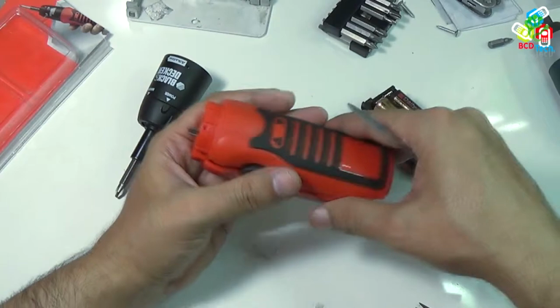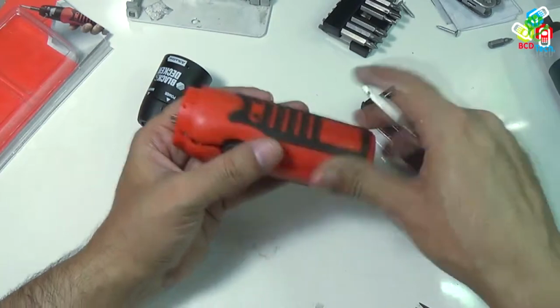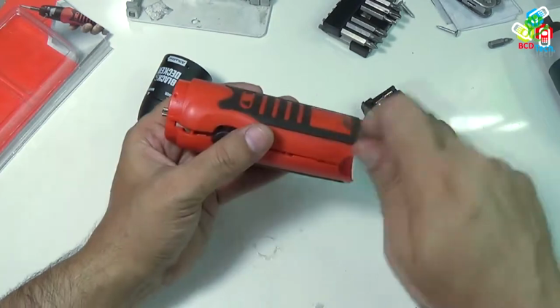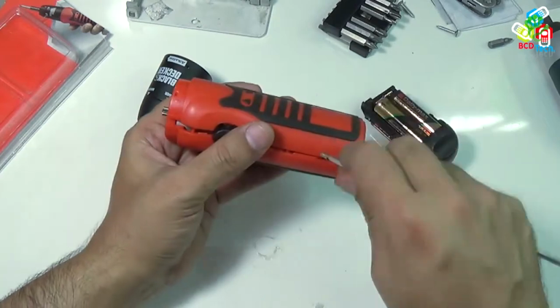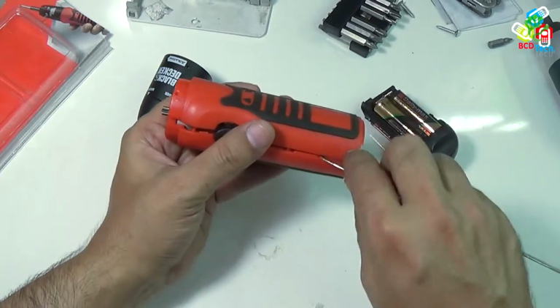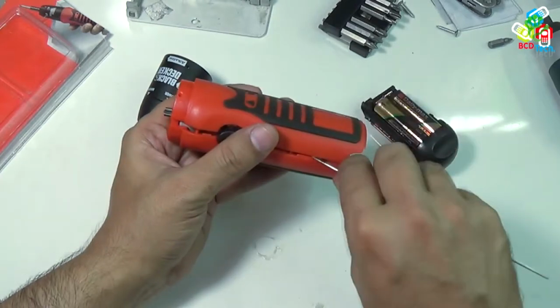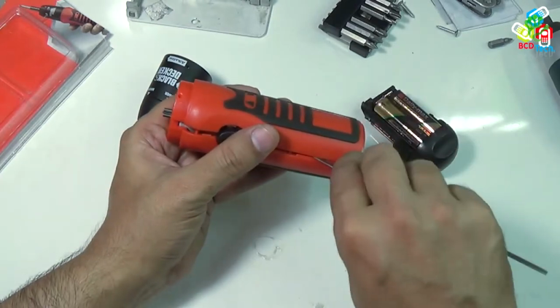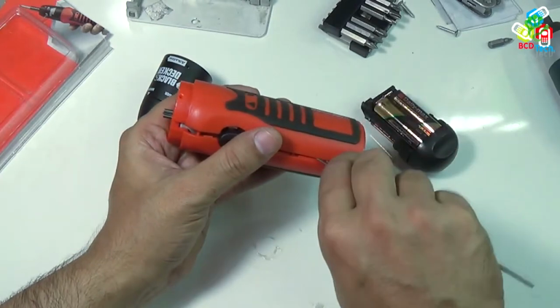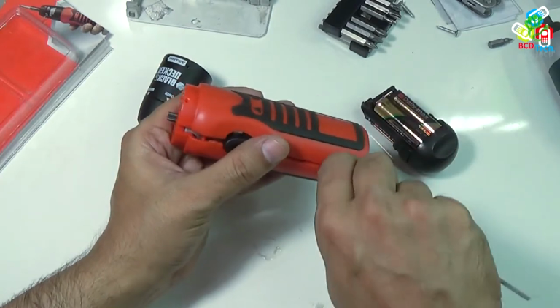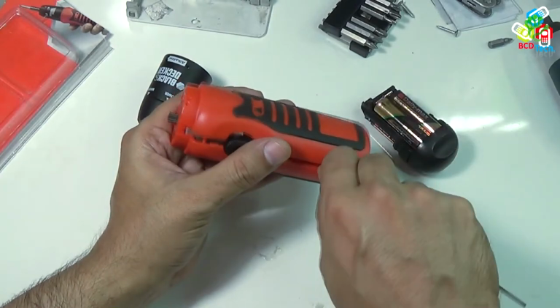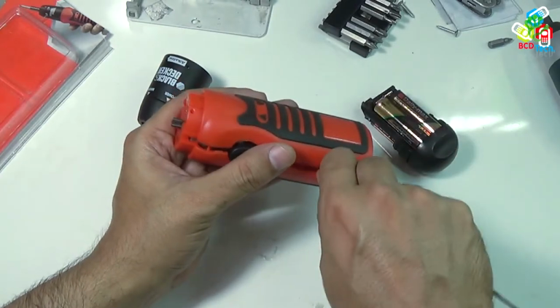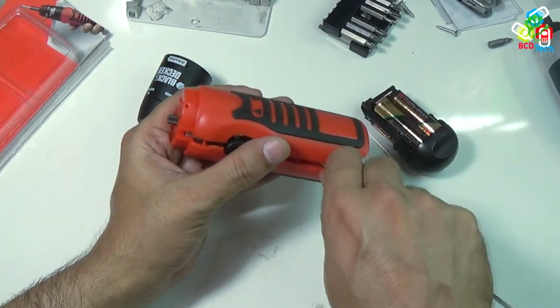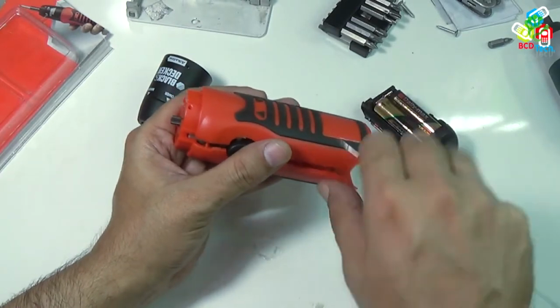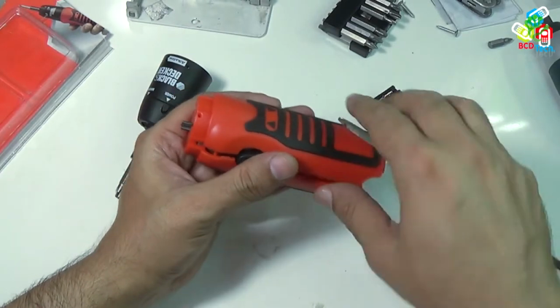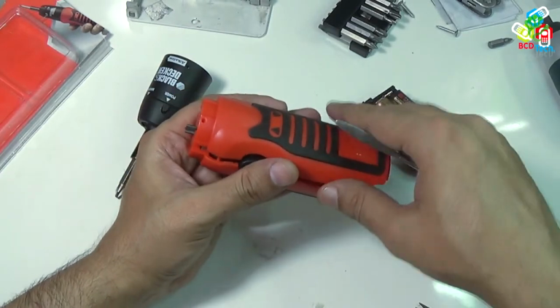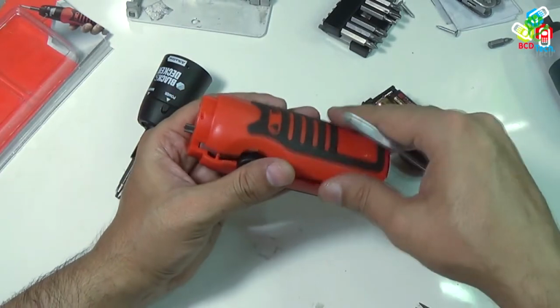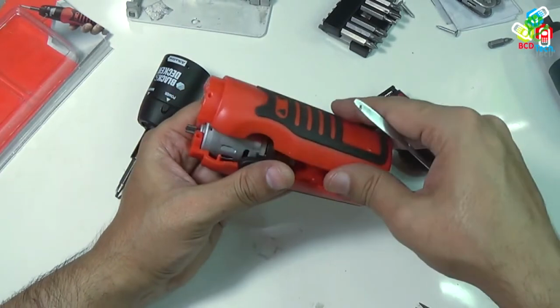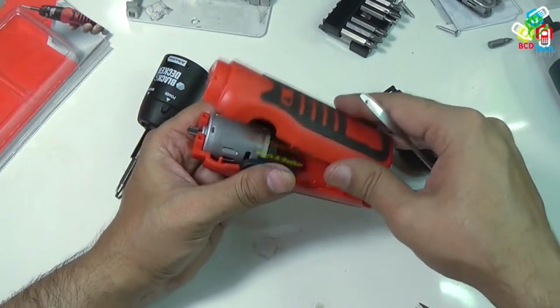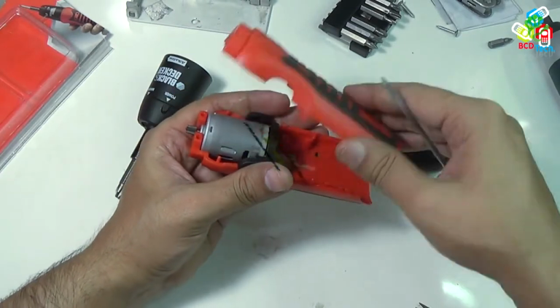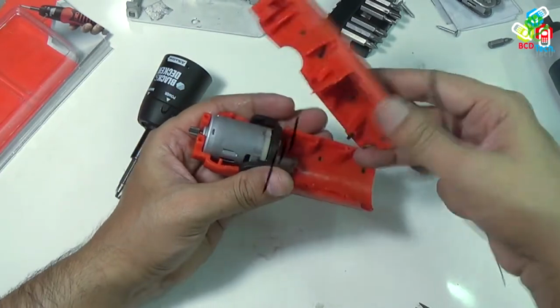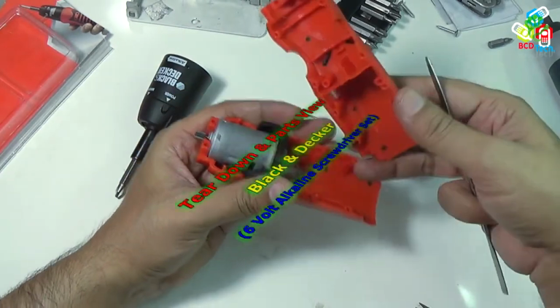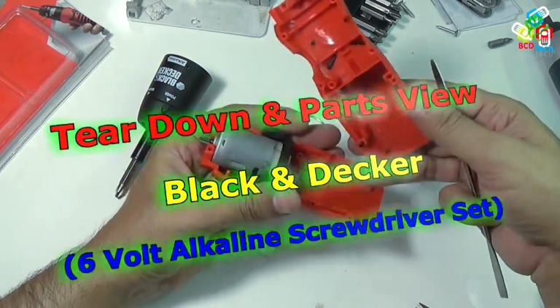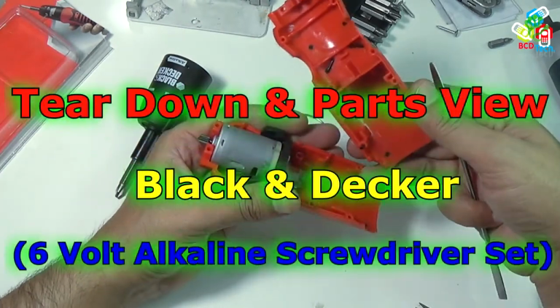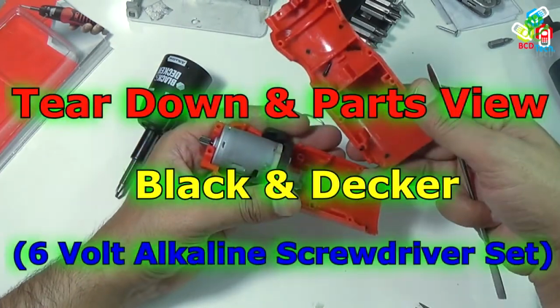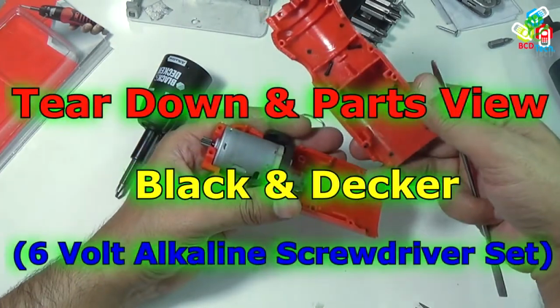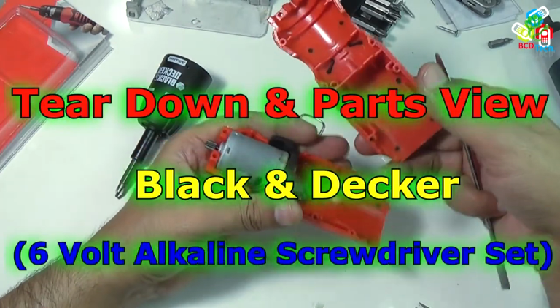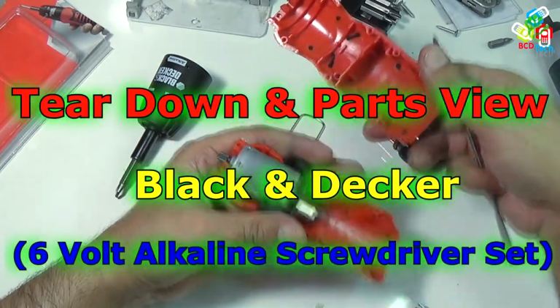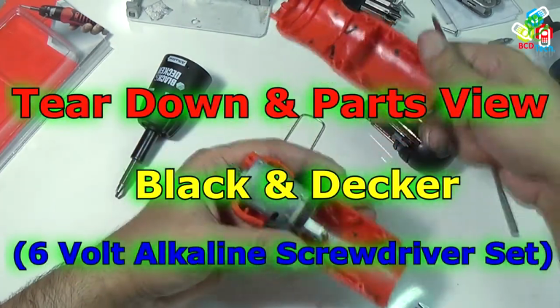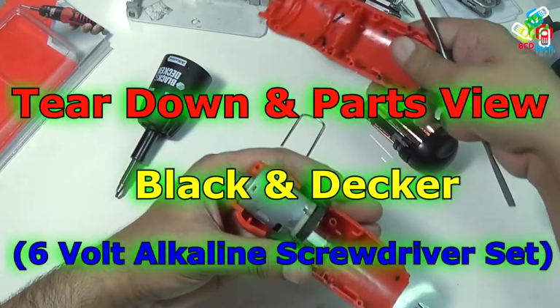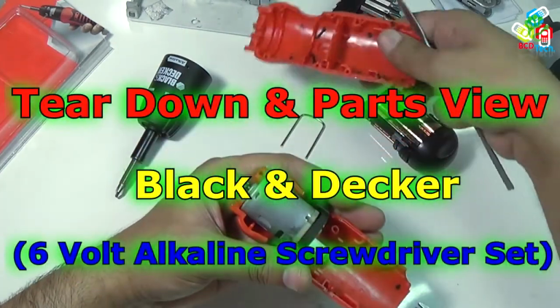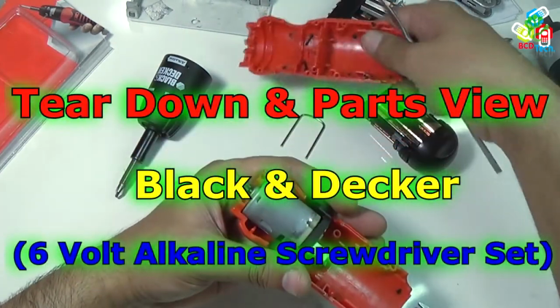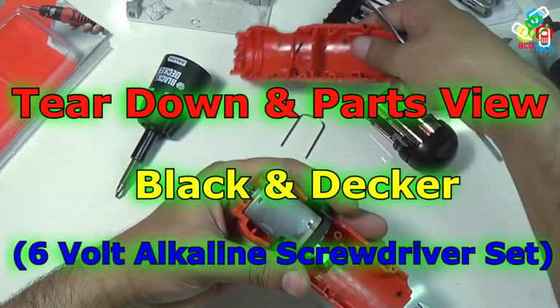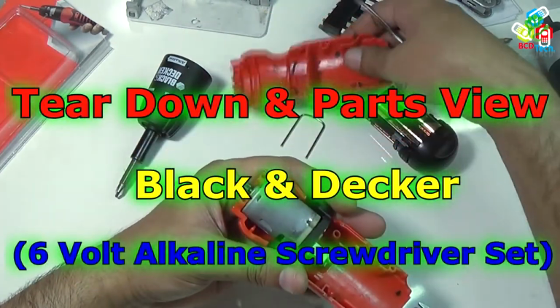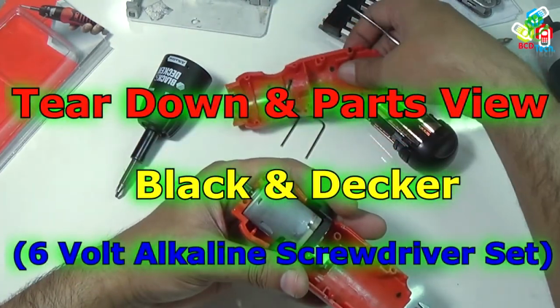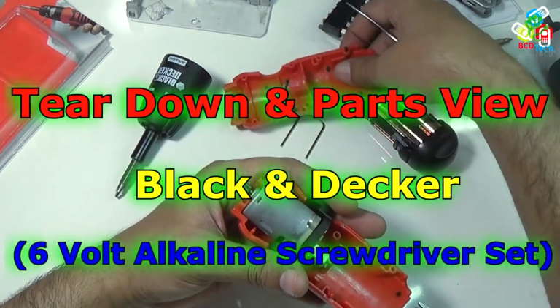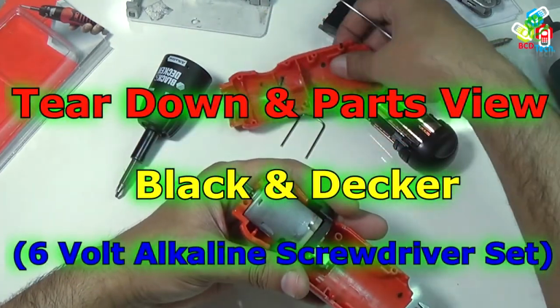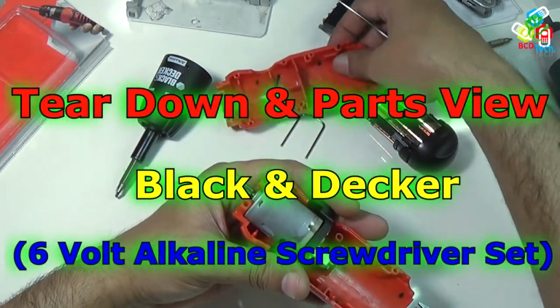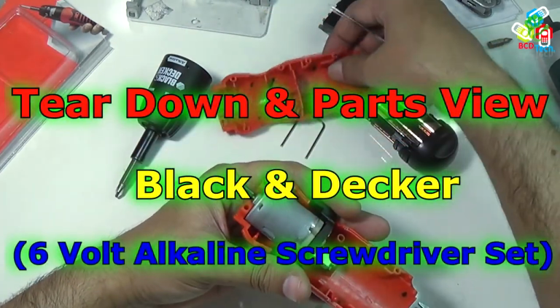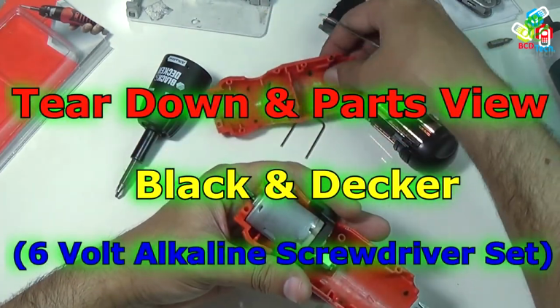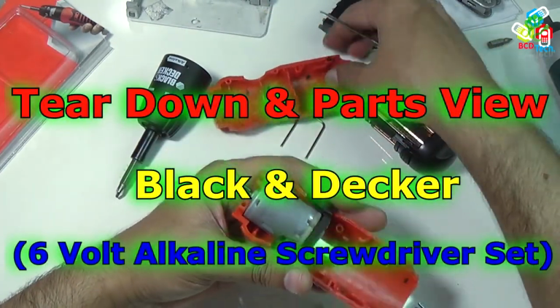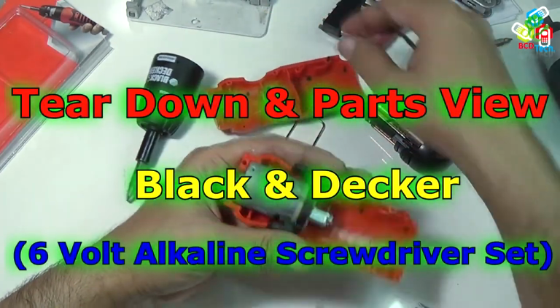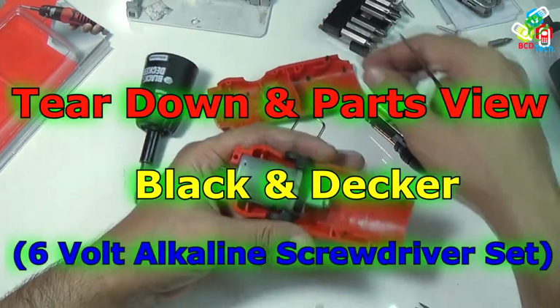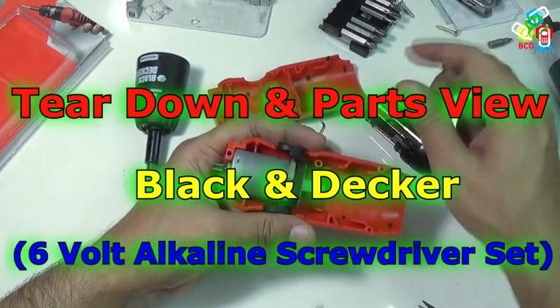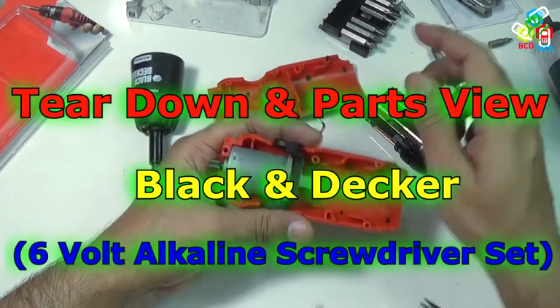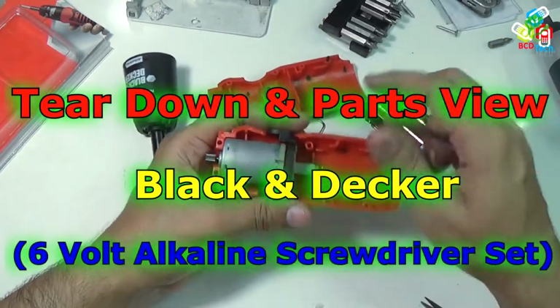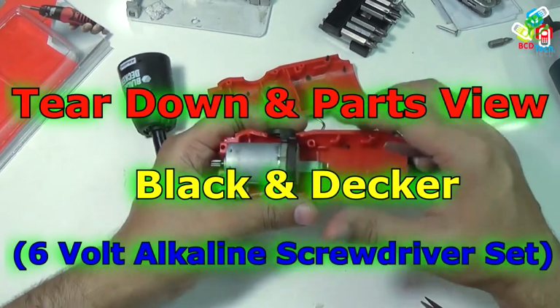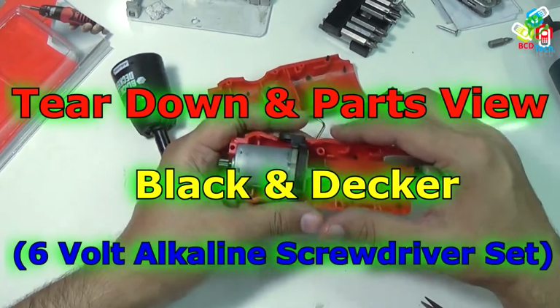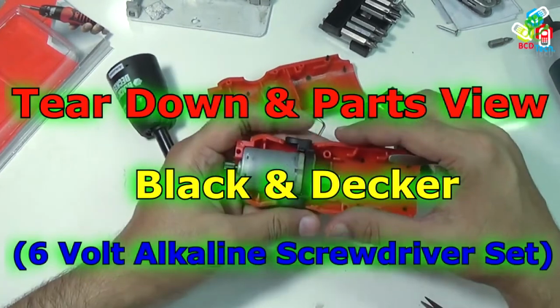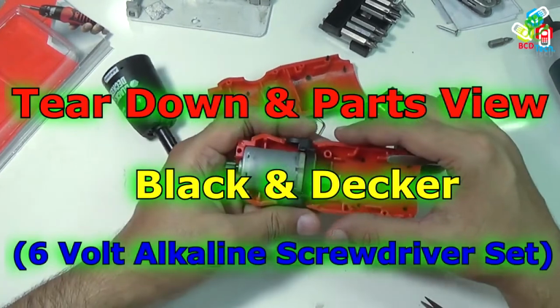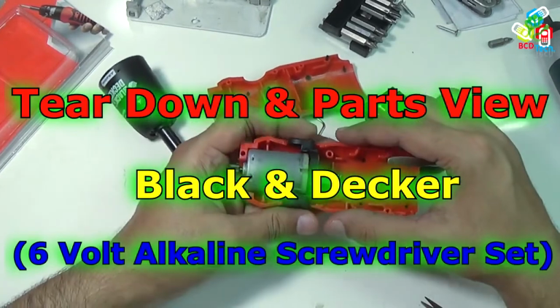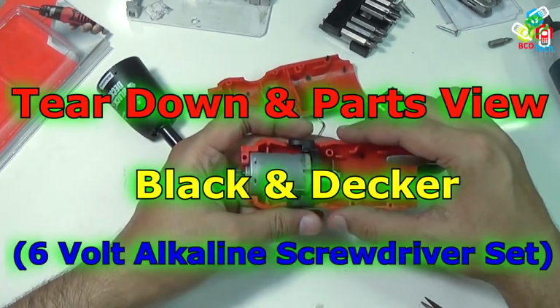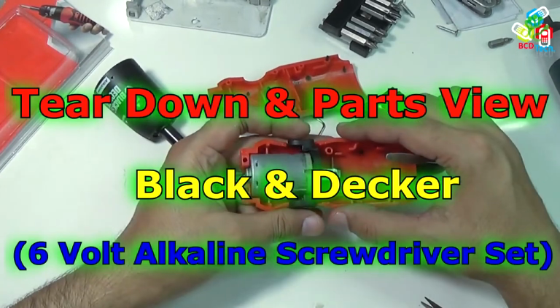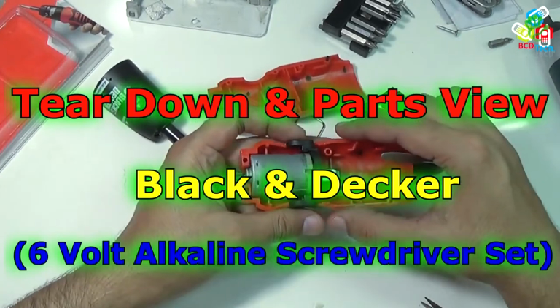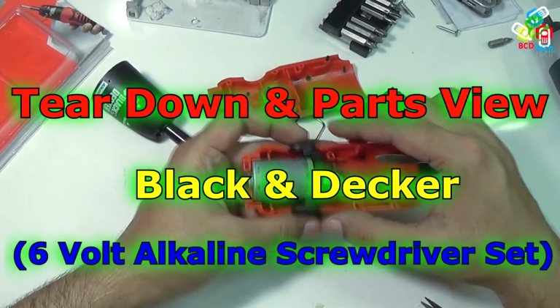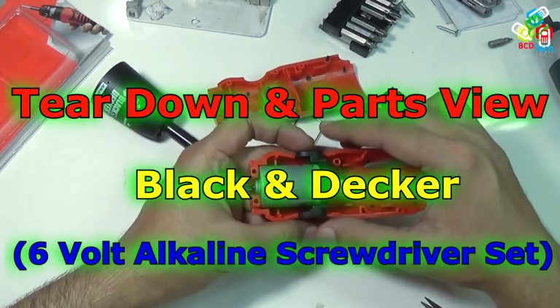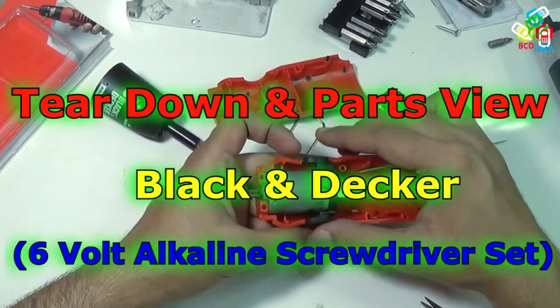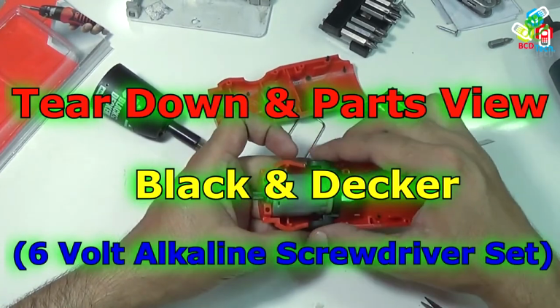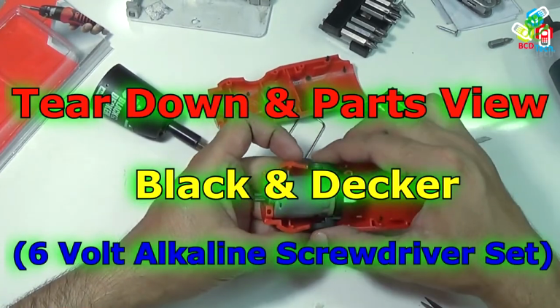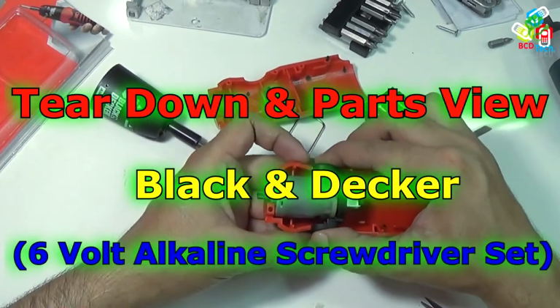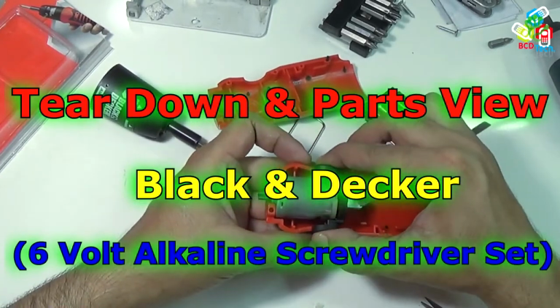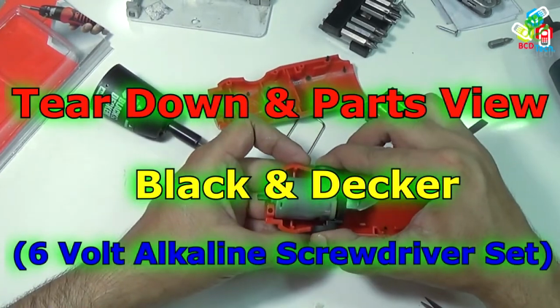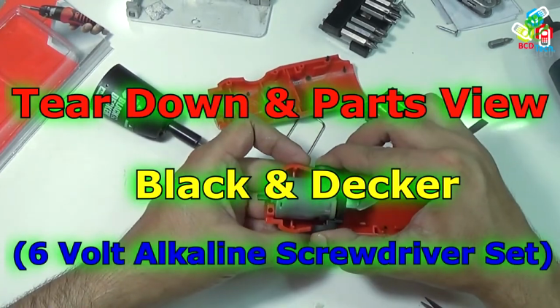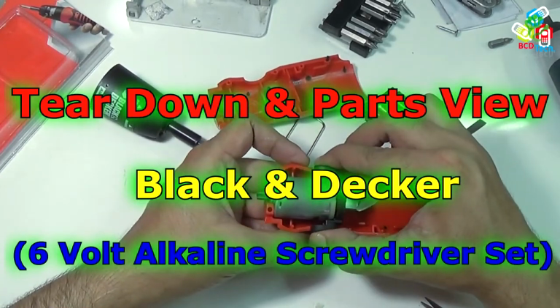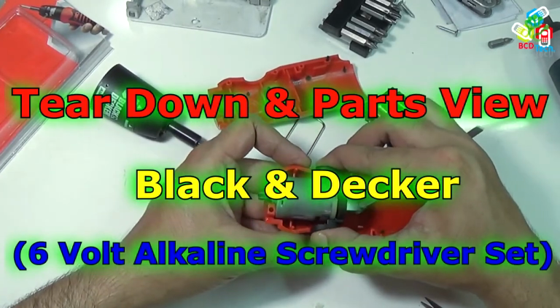Hello friends. Here Dr. BC, and today in this video episode, I am going to show you the teardown of the Black and Decker 6-volt alkaline screwdriver set.